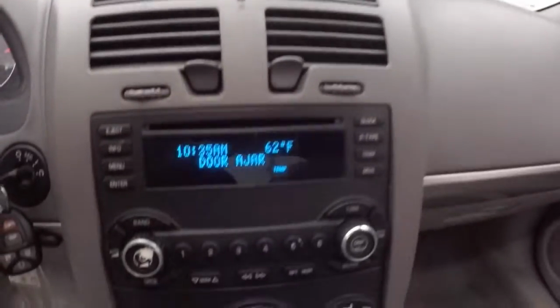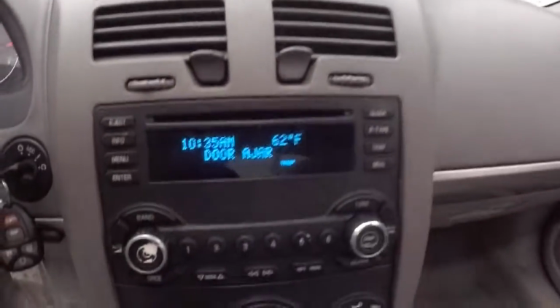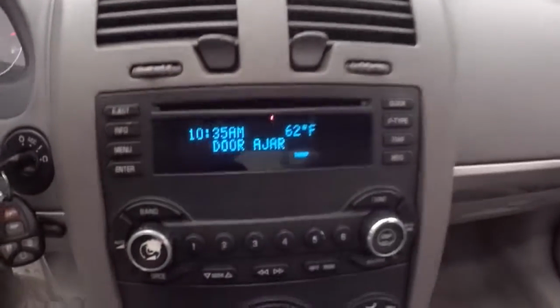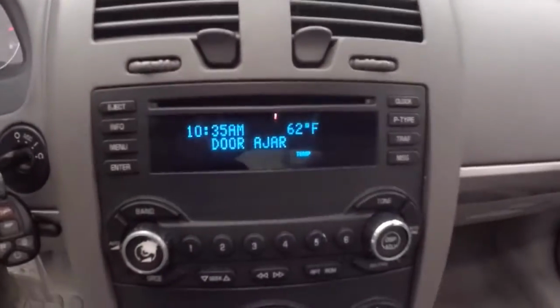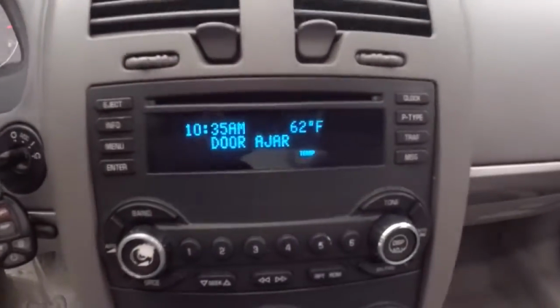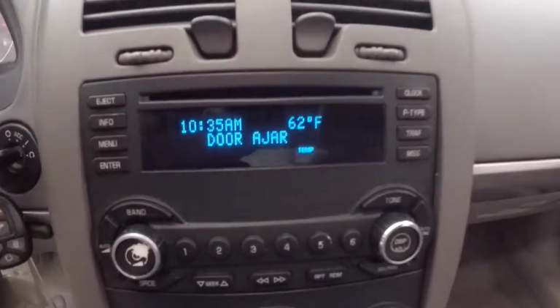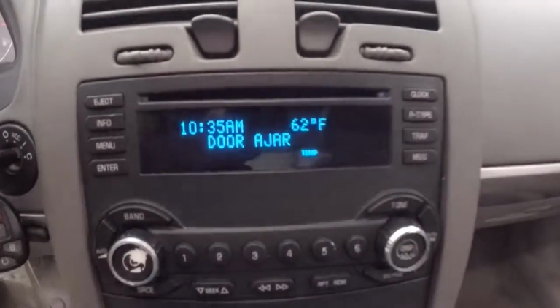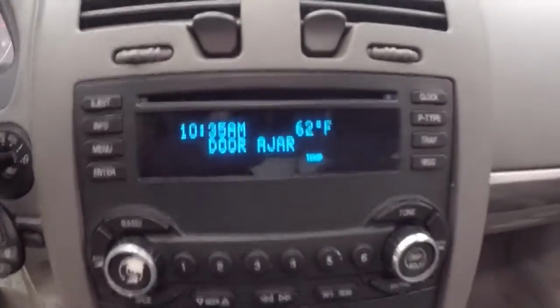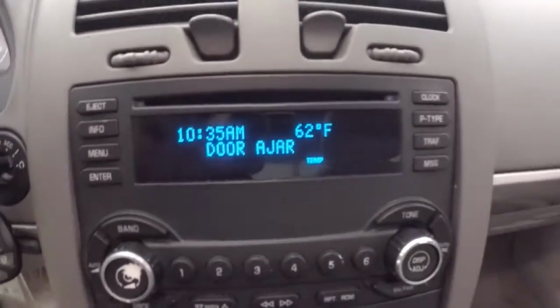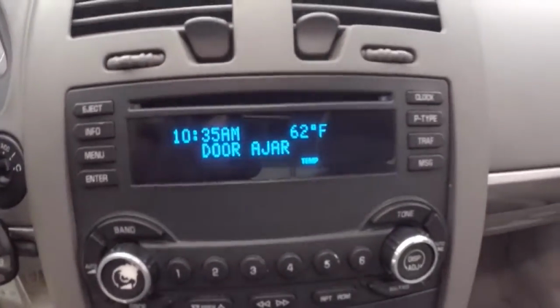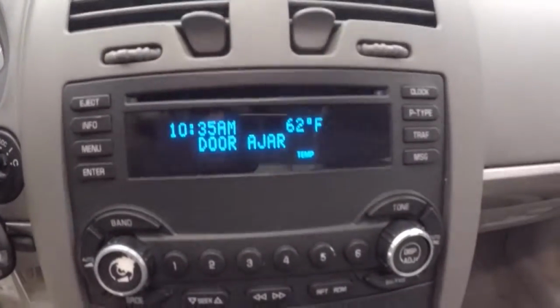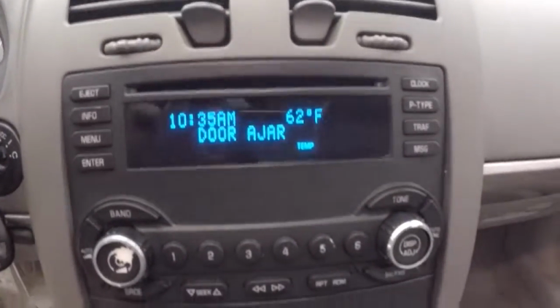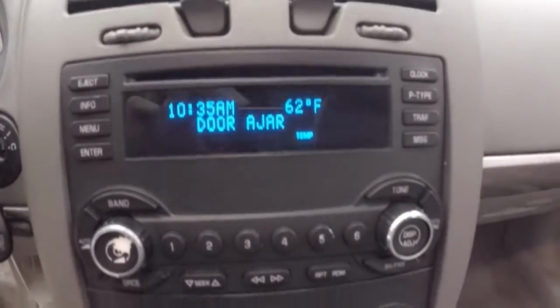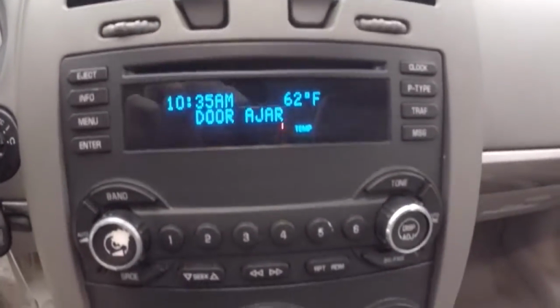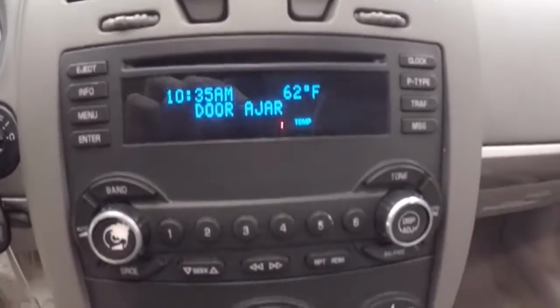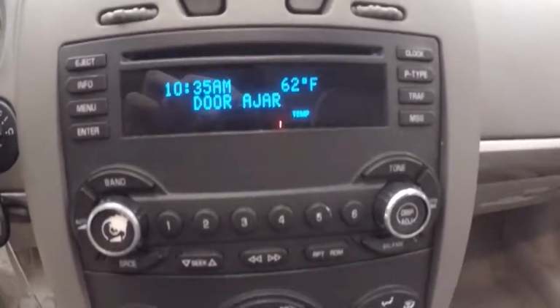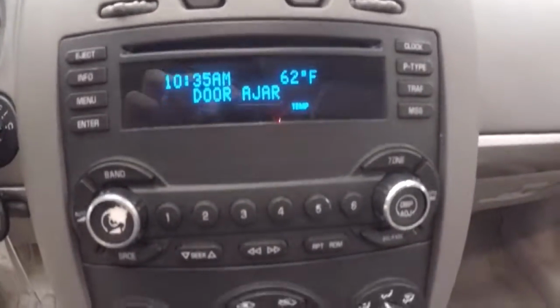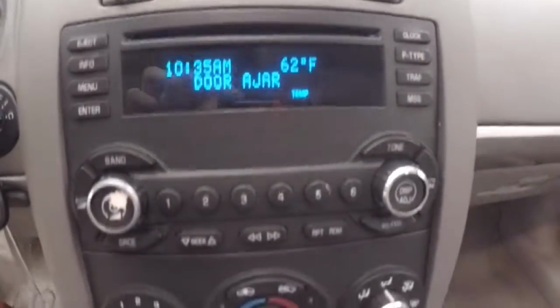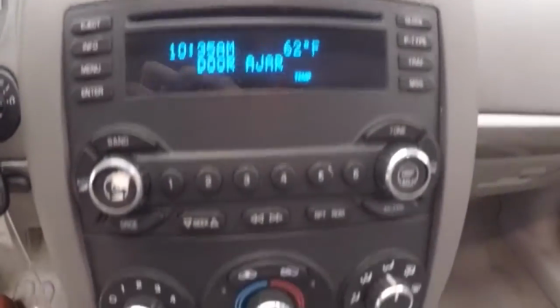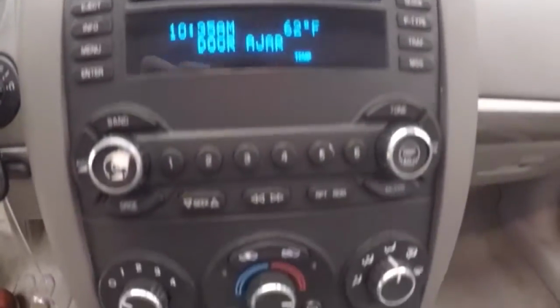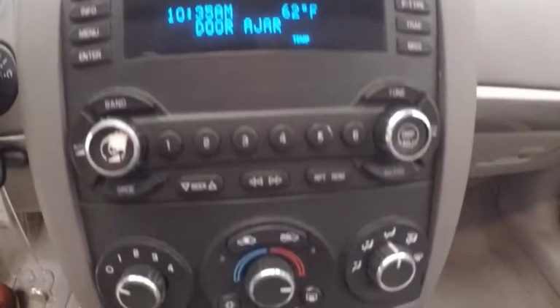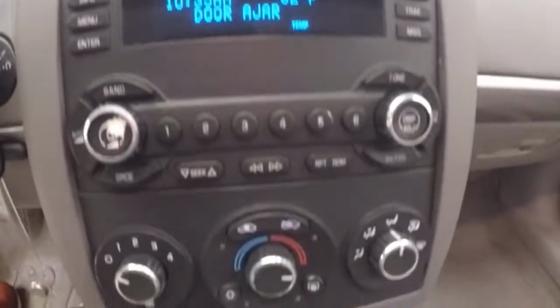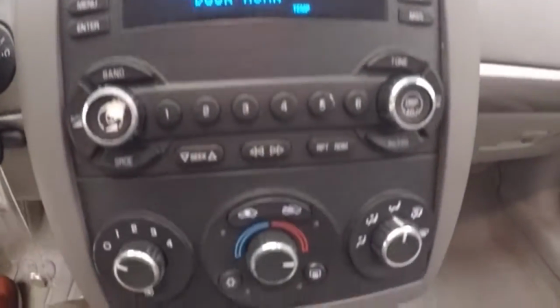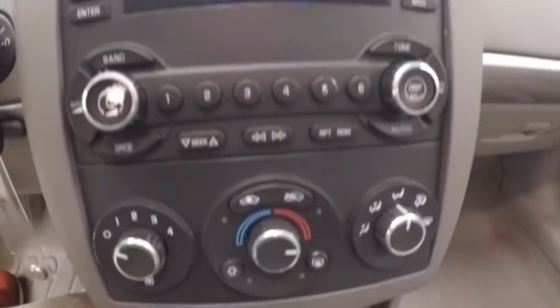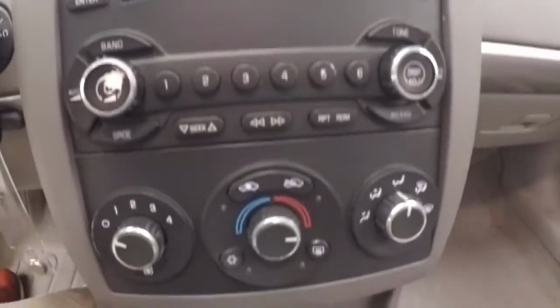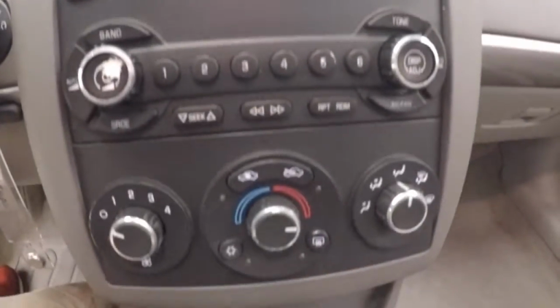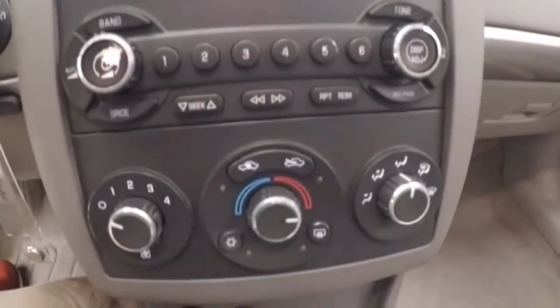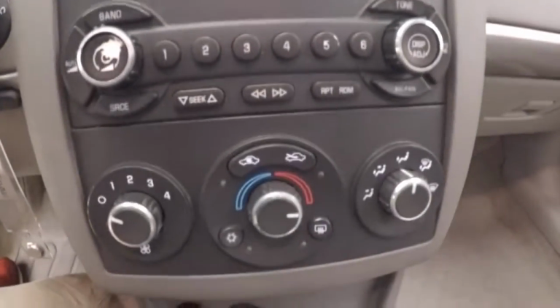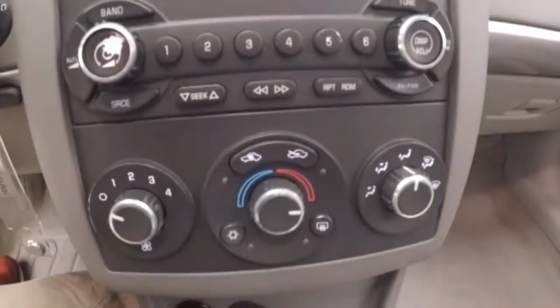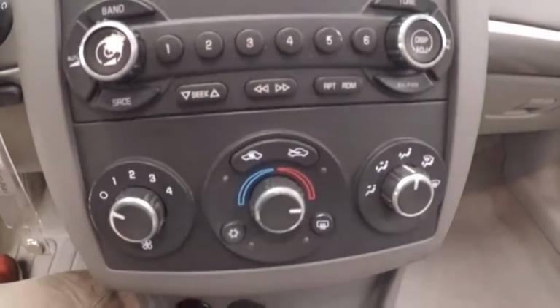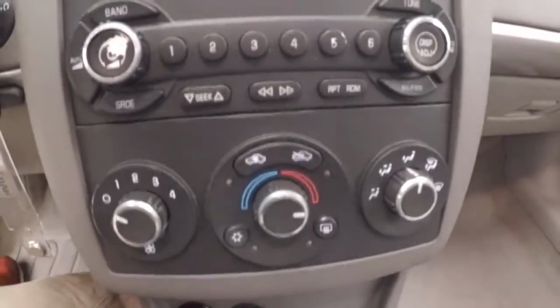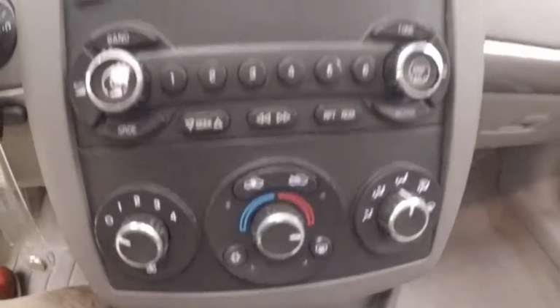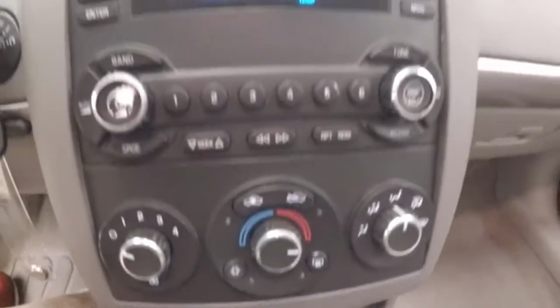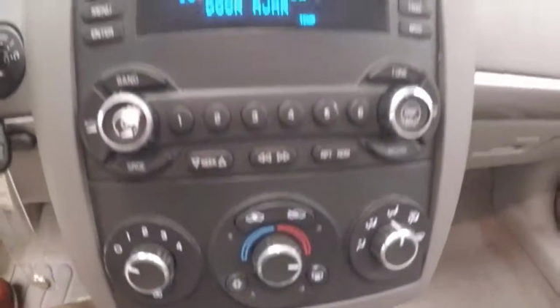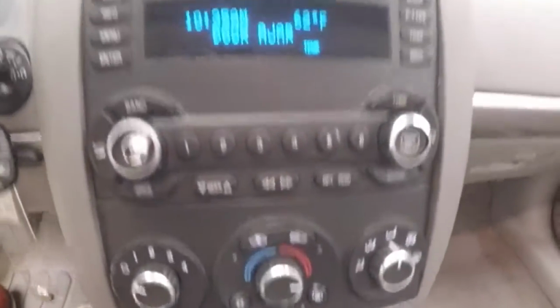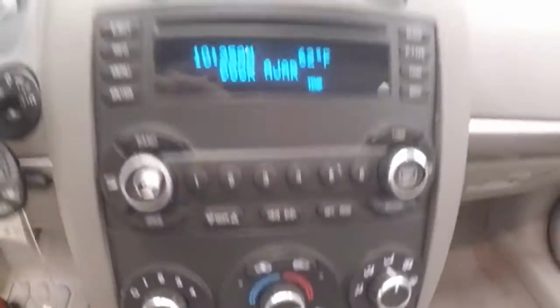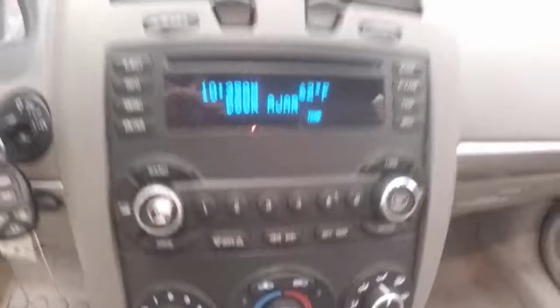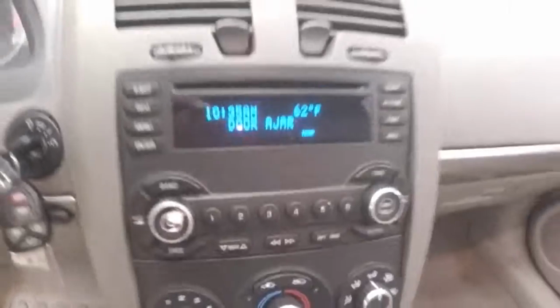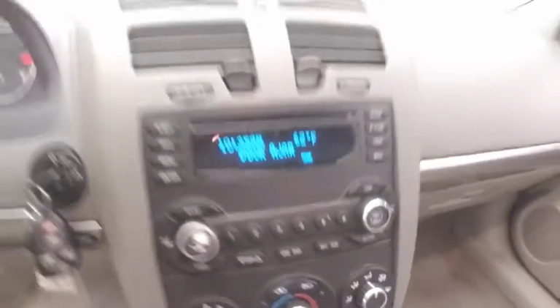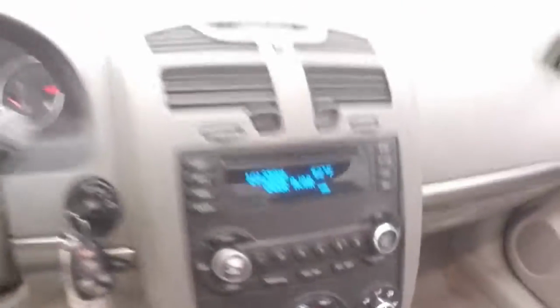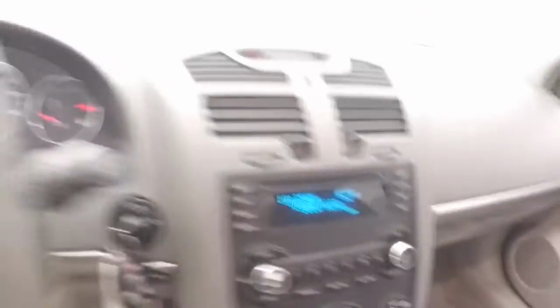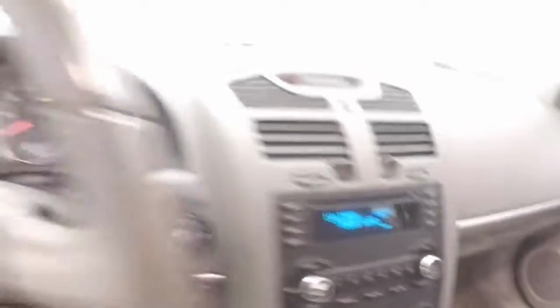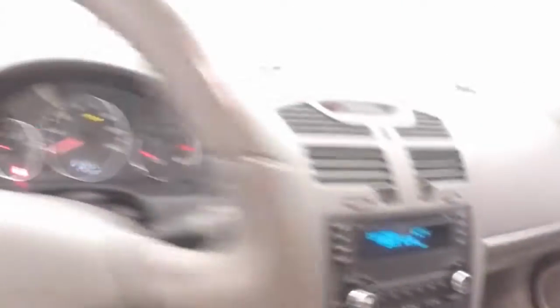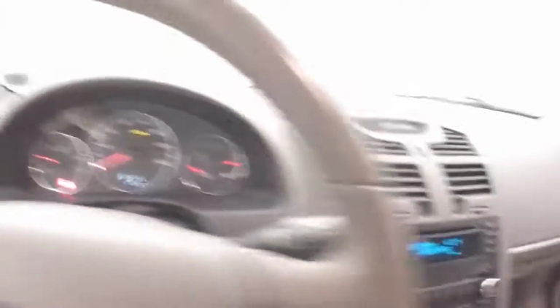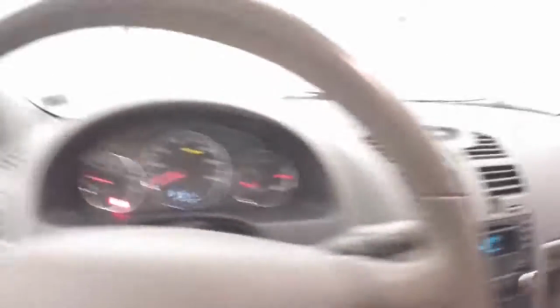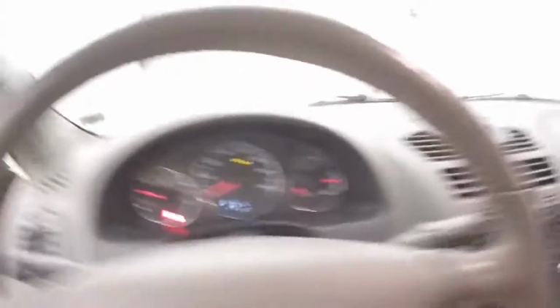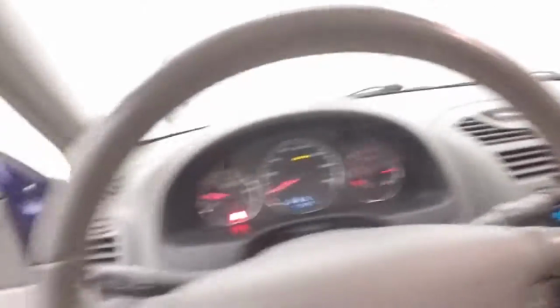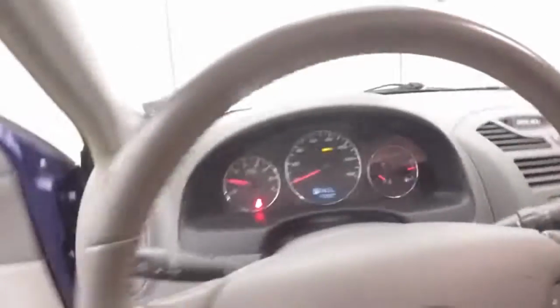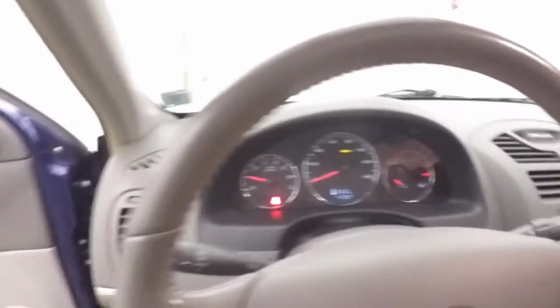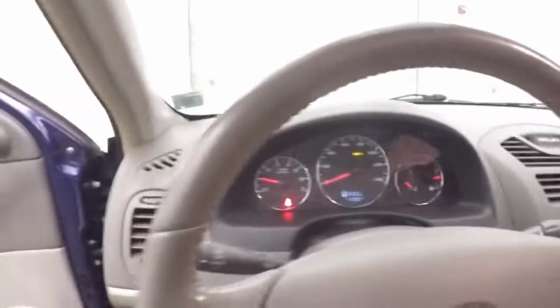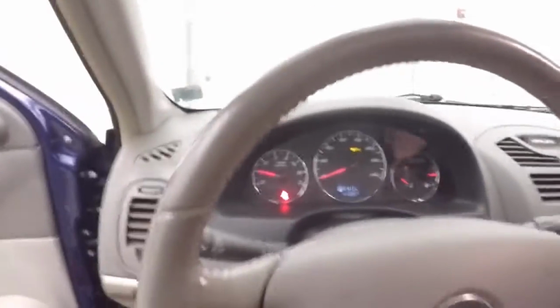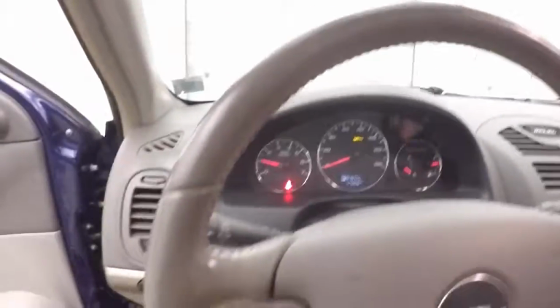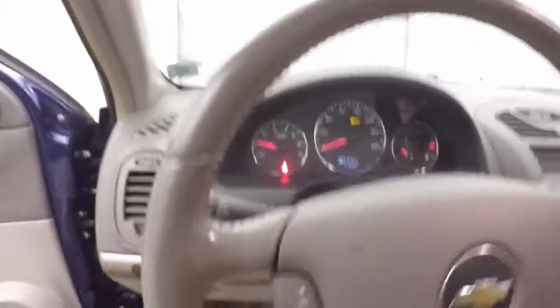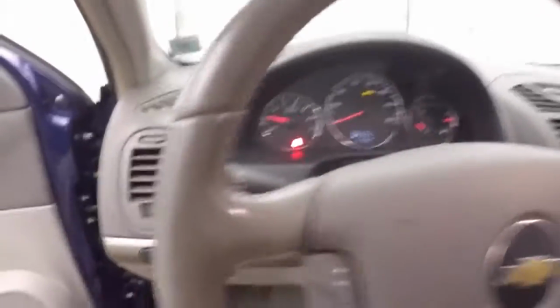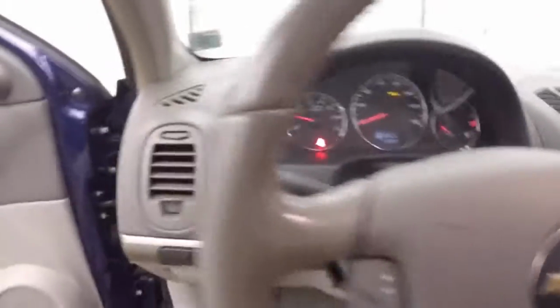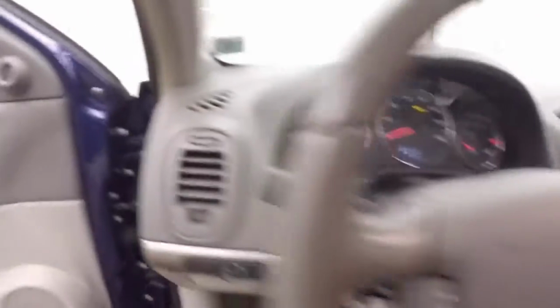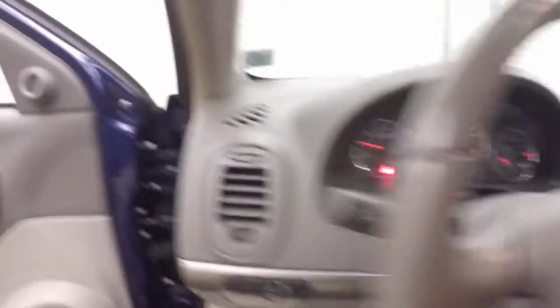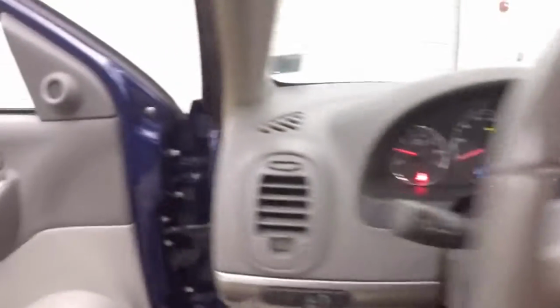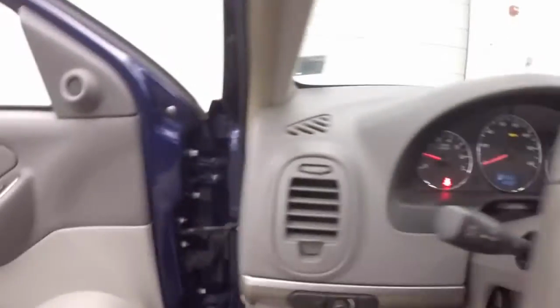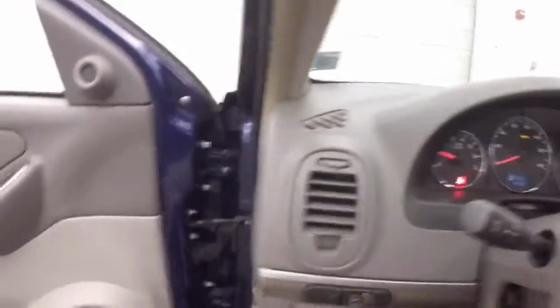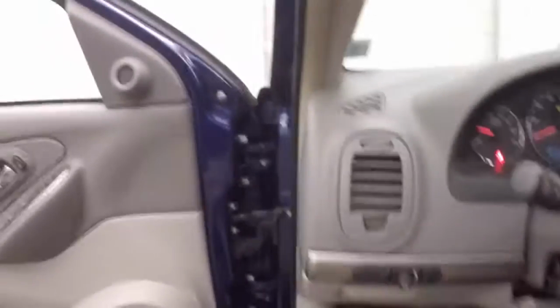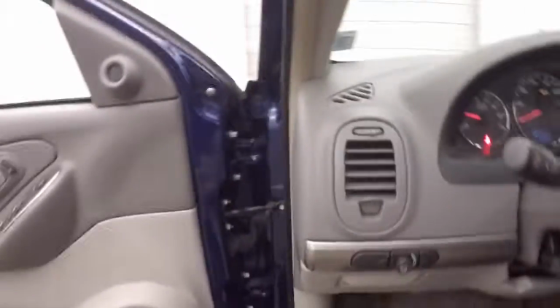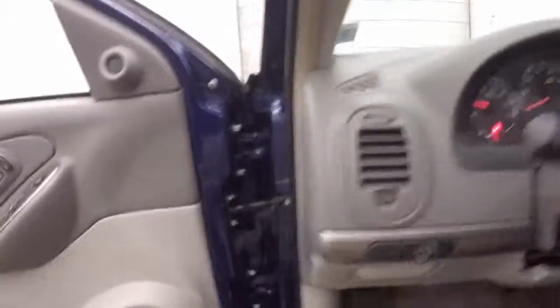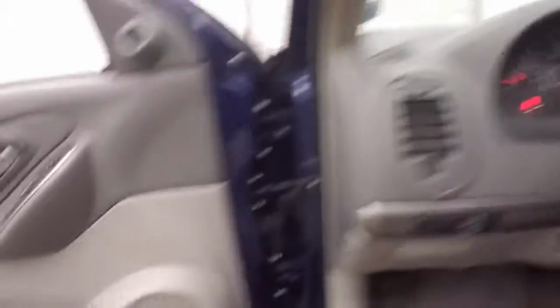Here's your stereo. Climate control. Manual buttons inside the stereo.